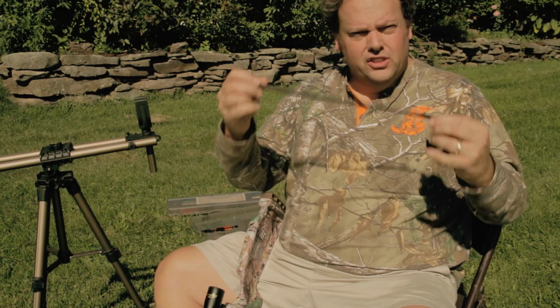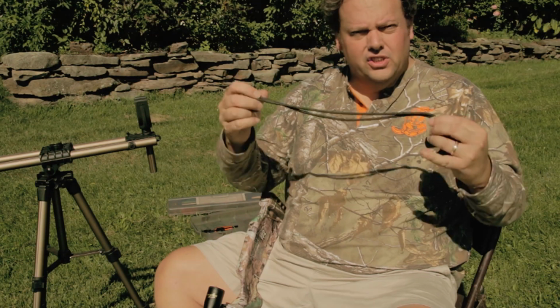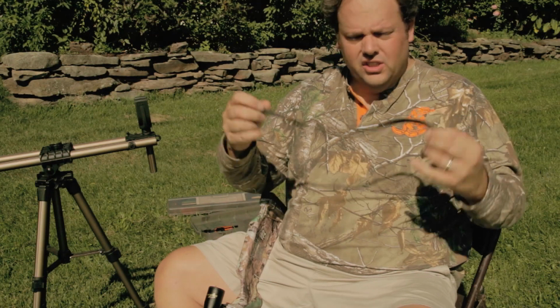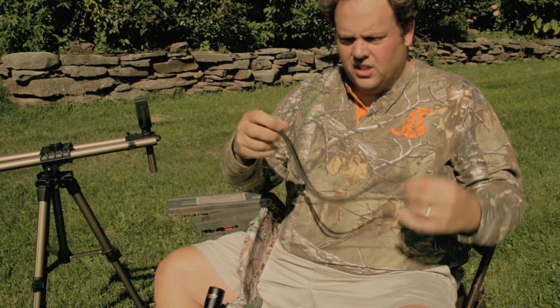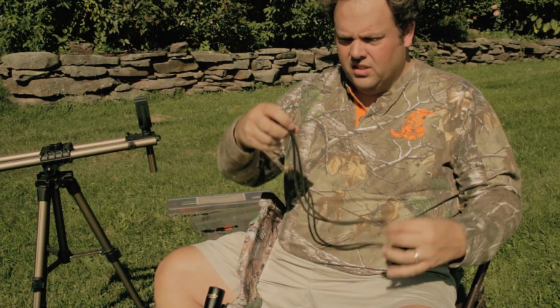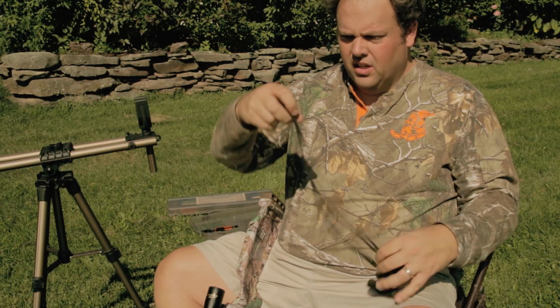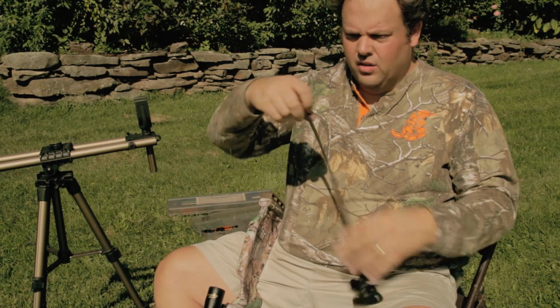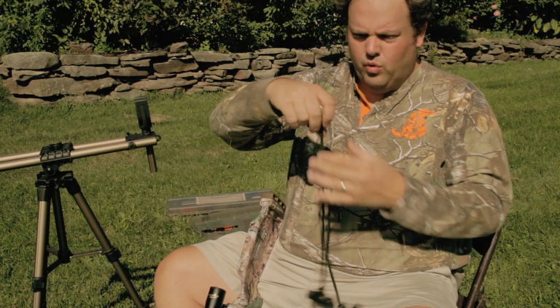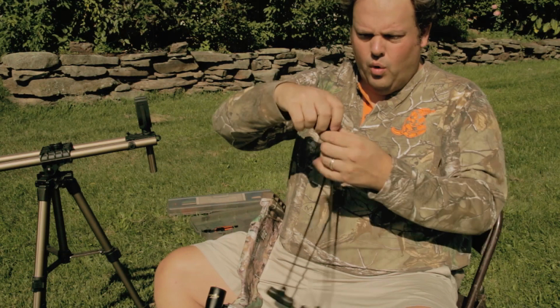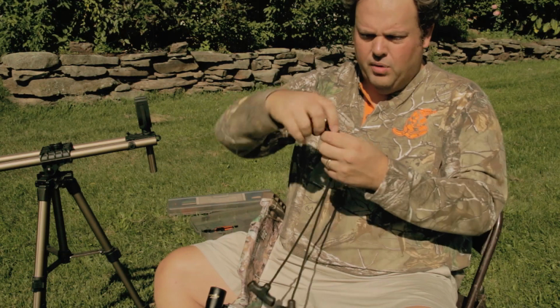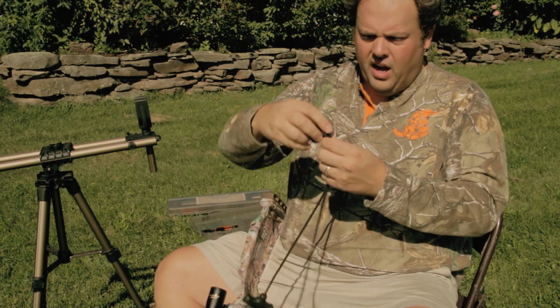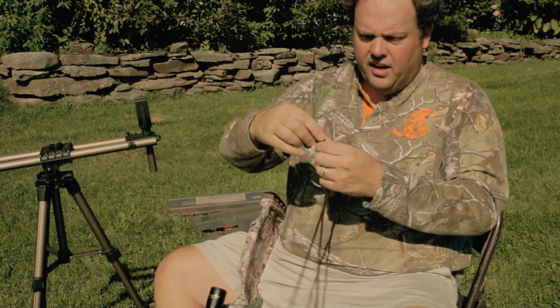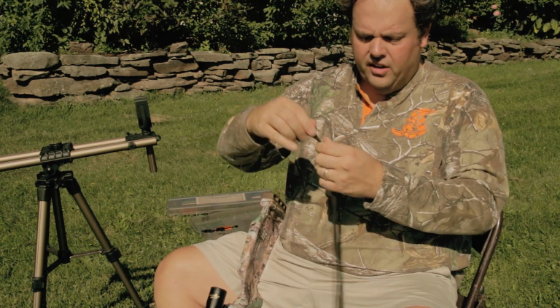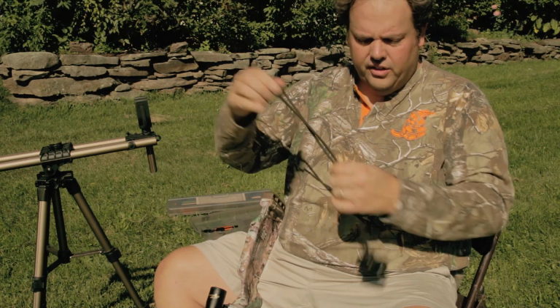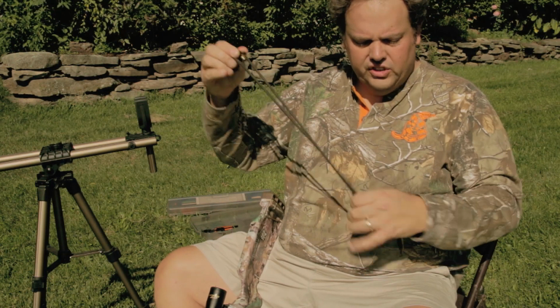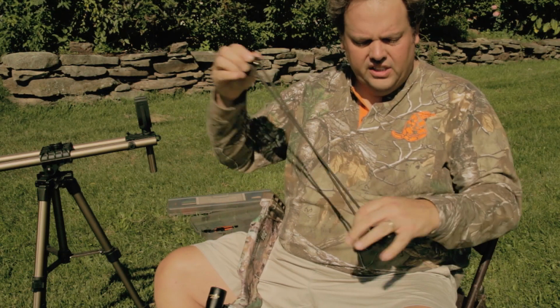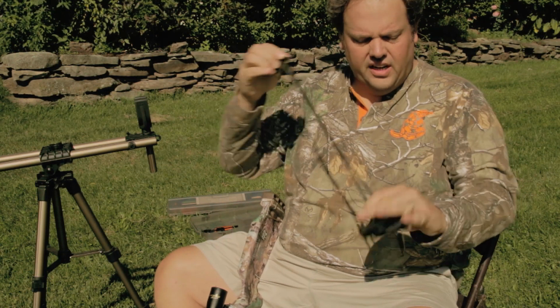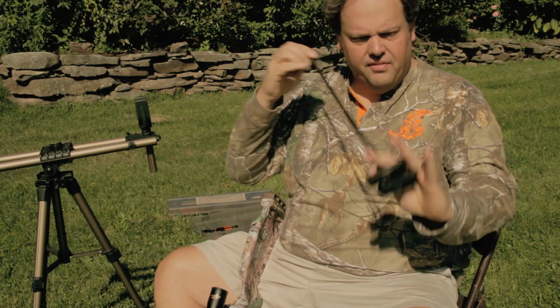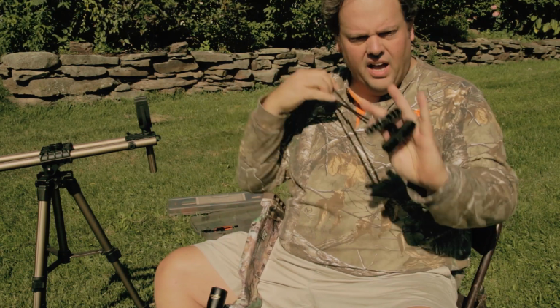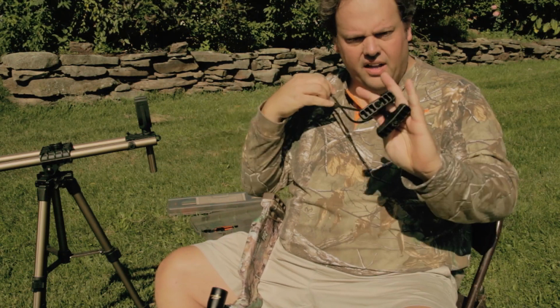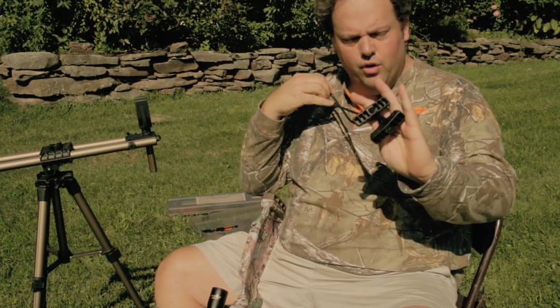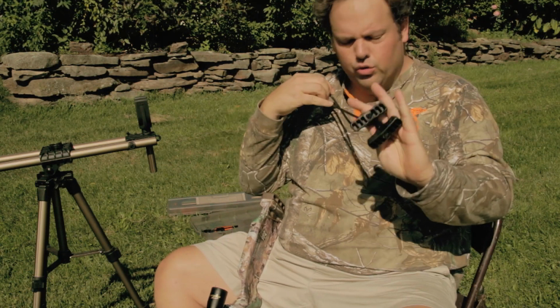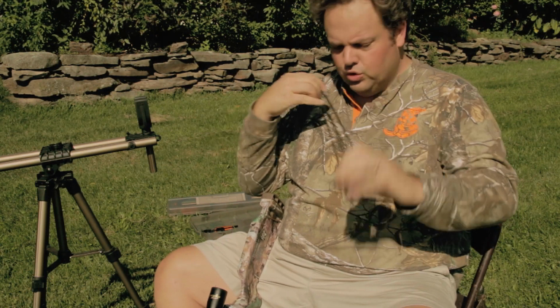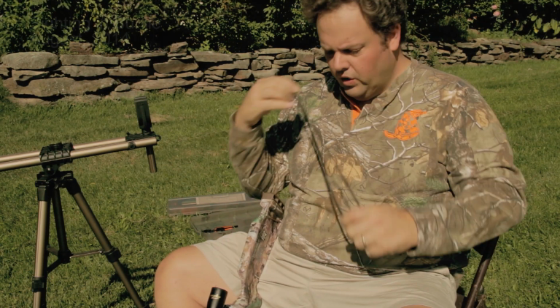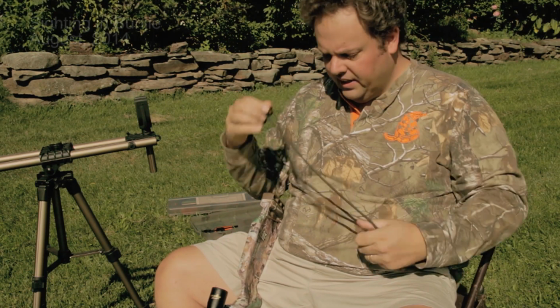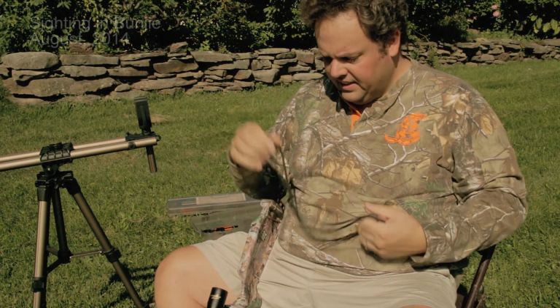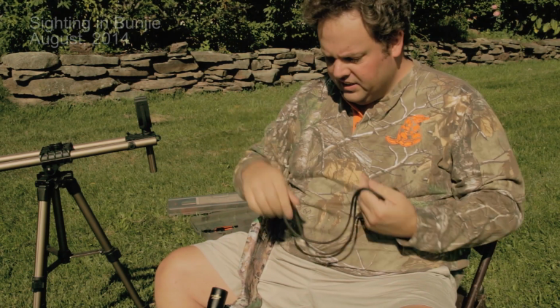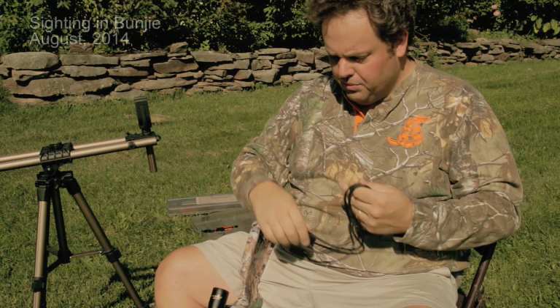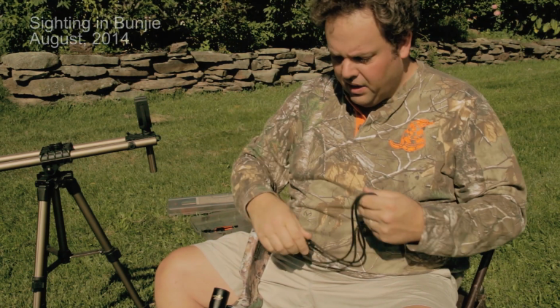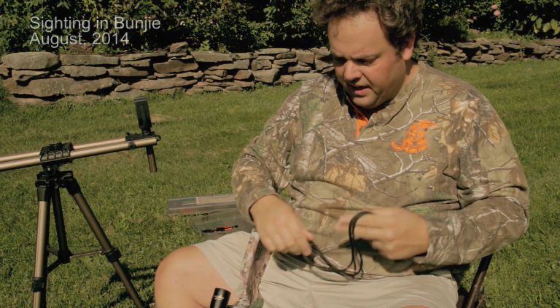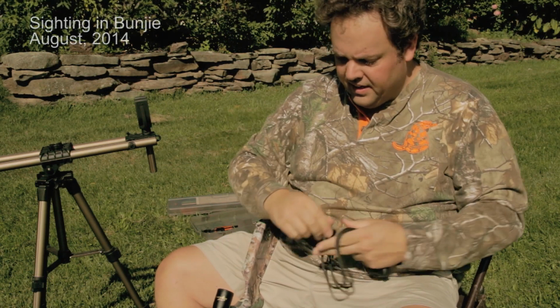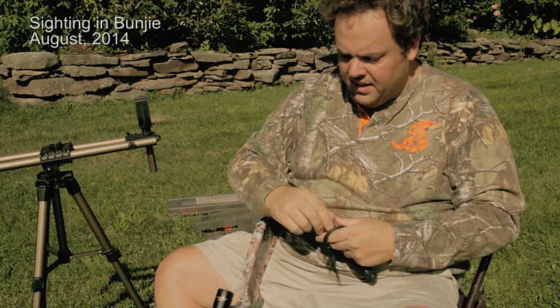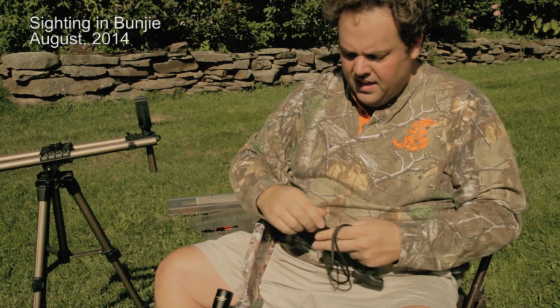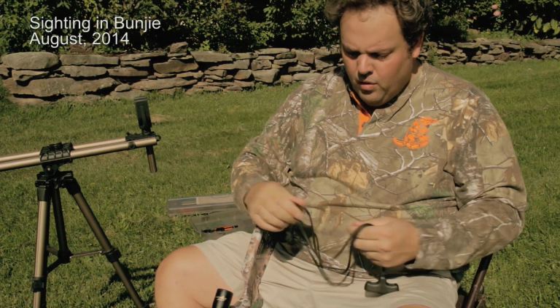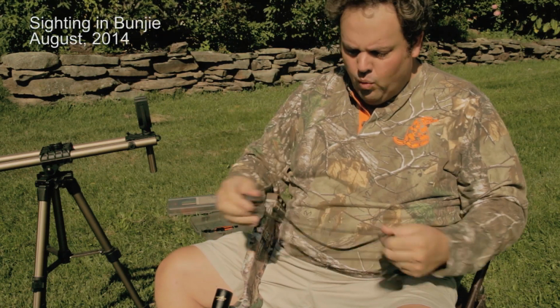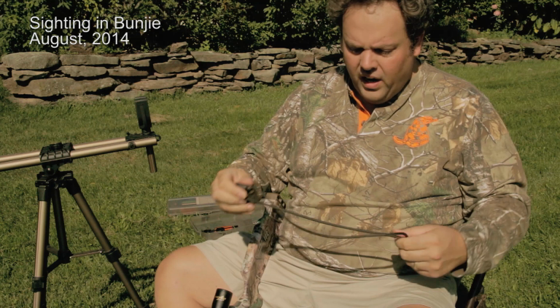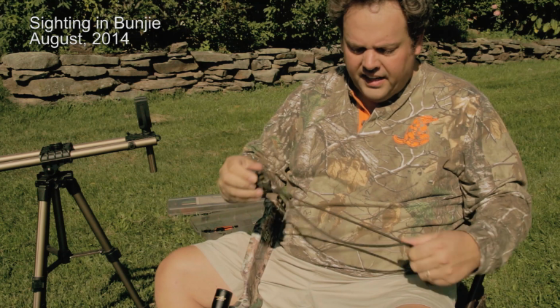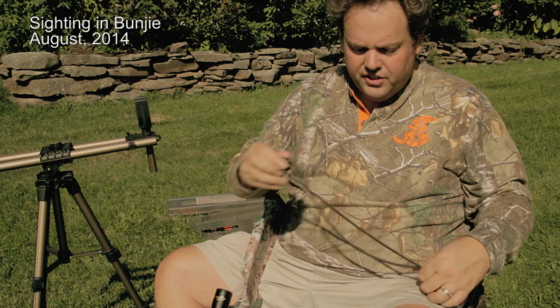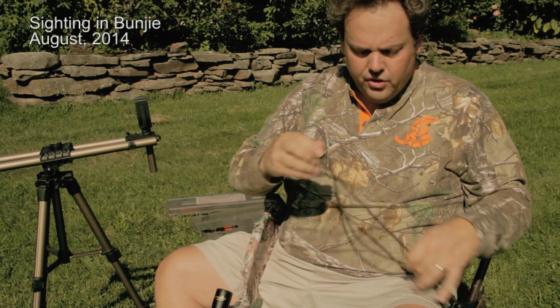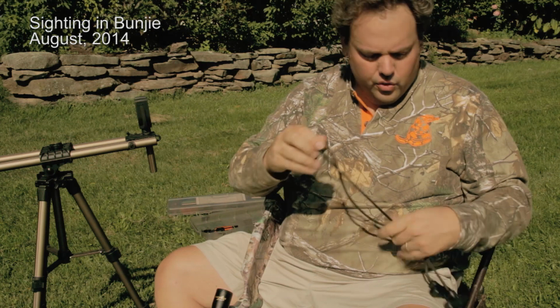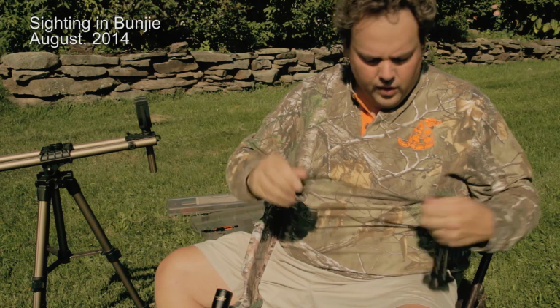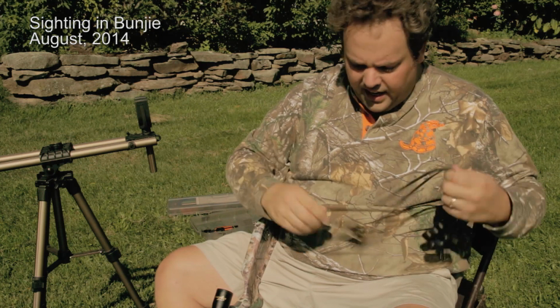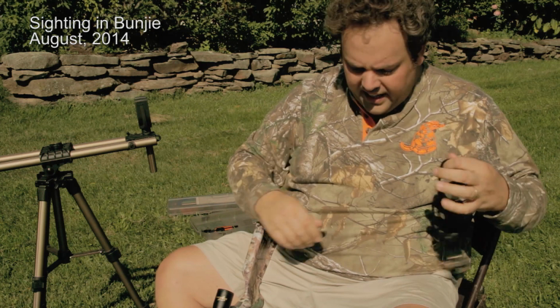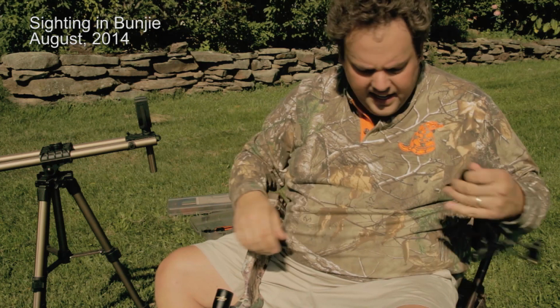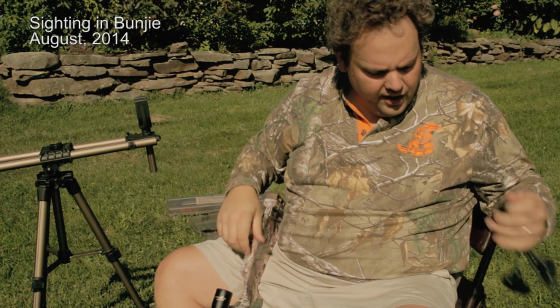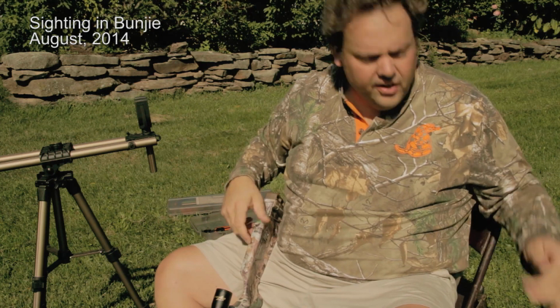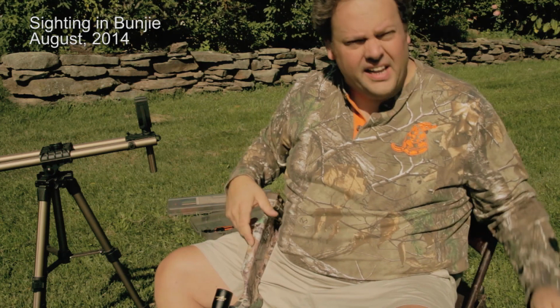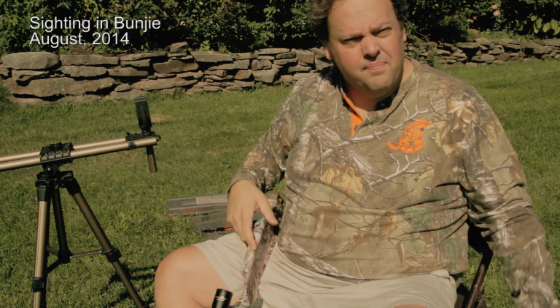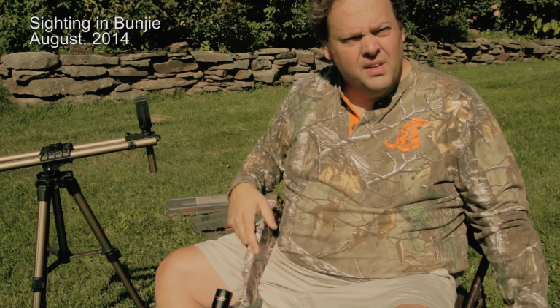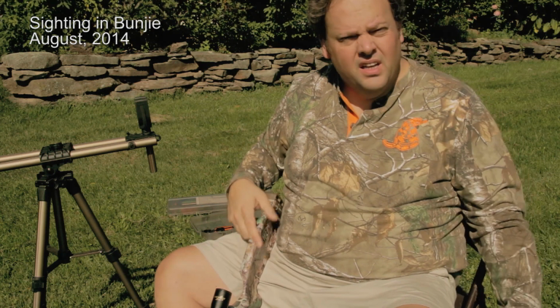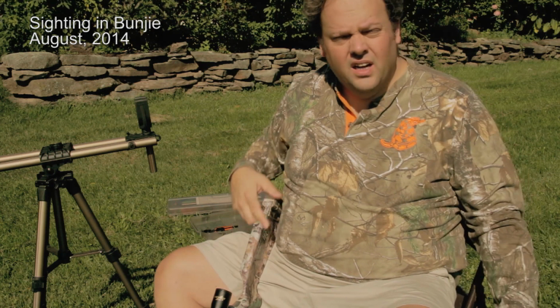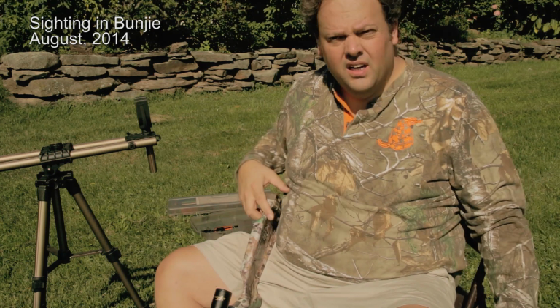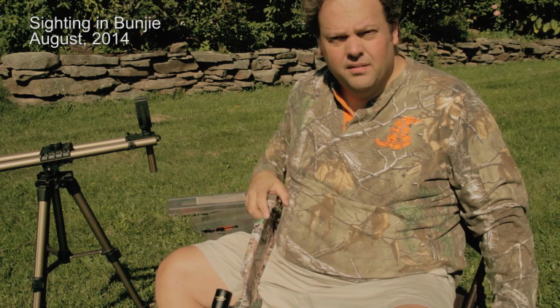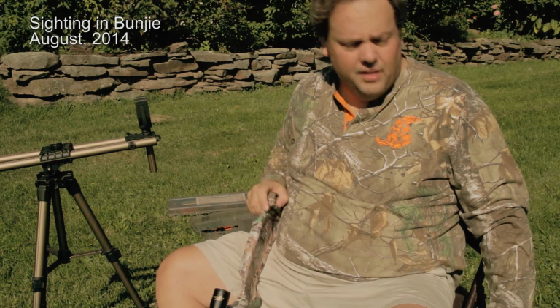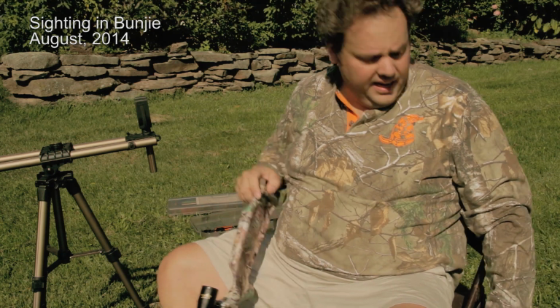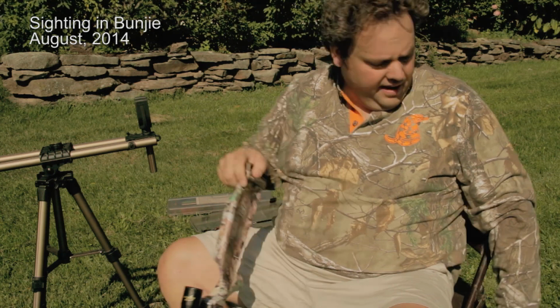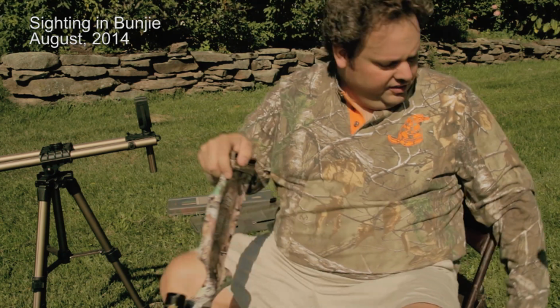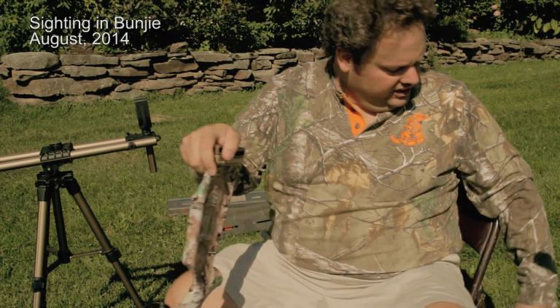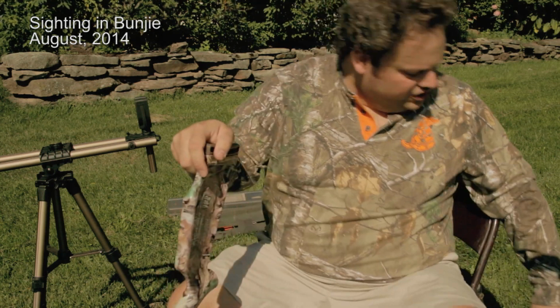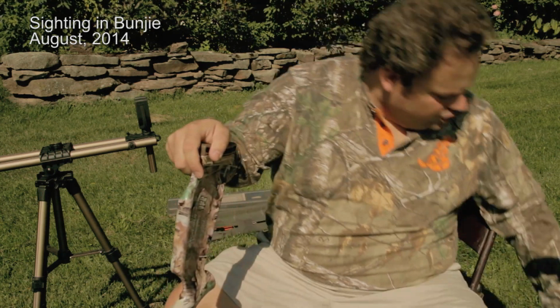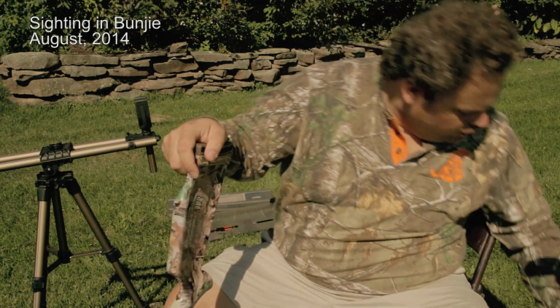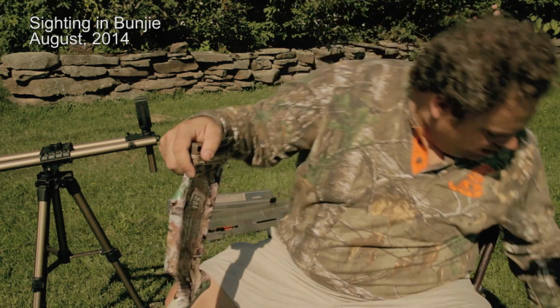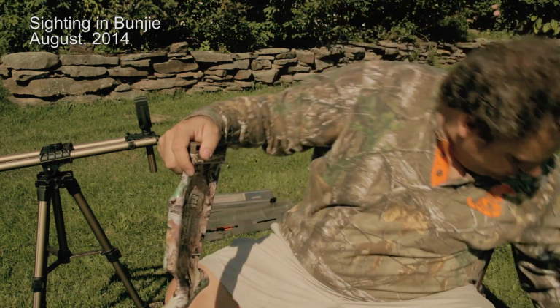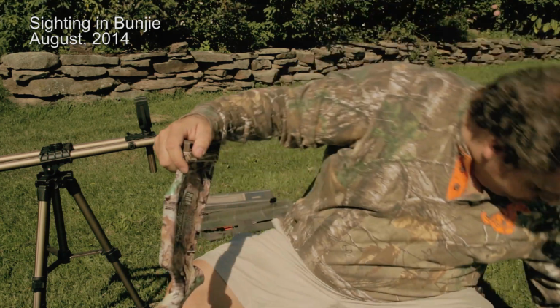Here's the rope cocker. You can see that I've got no string at the end of mine. What I do — and I carry — I have at least two others.